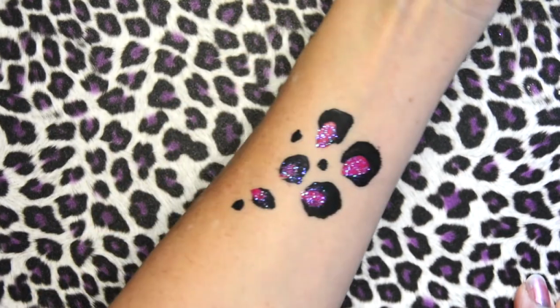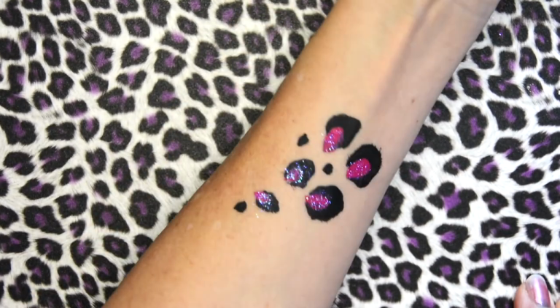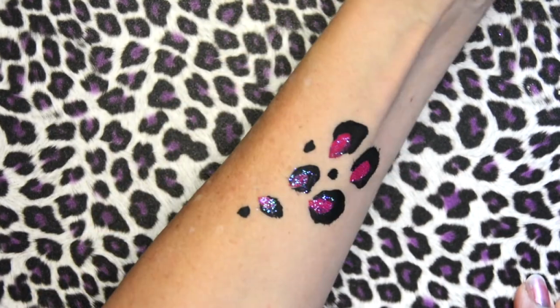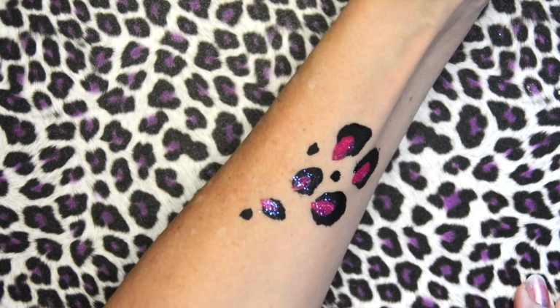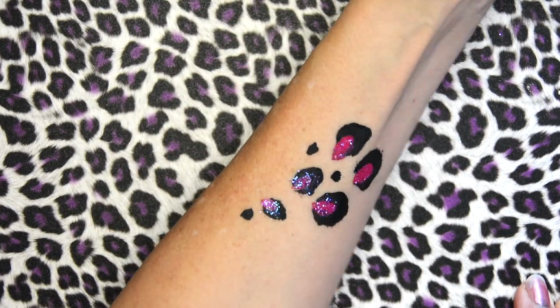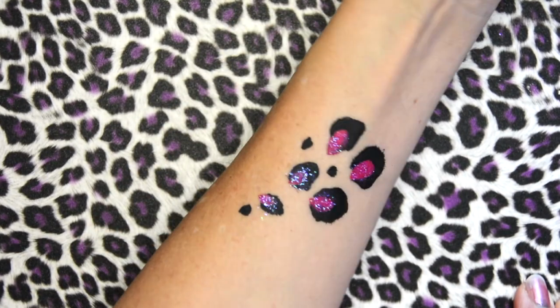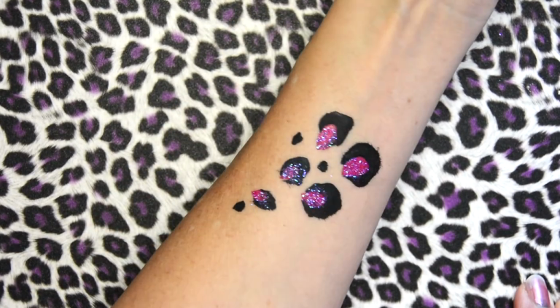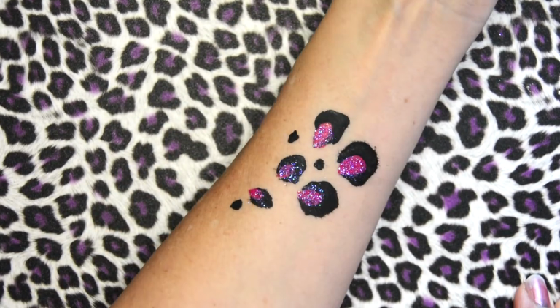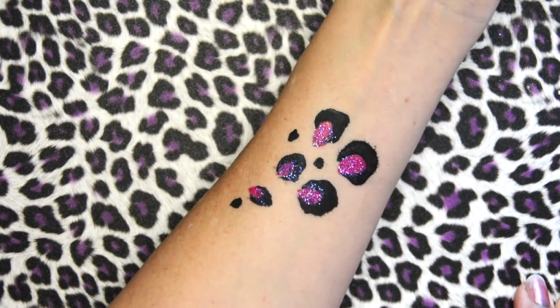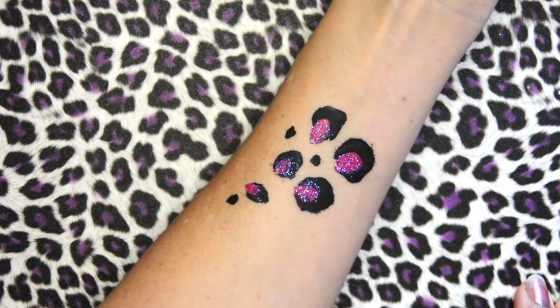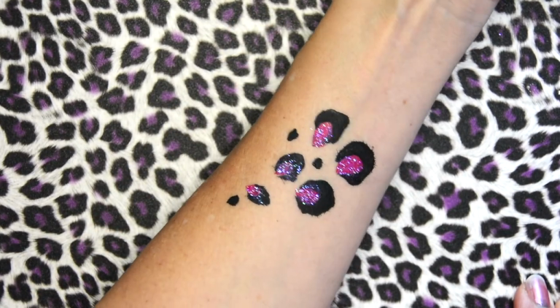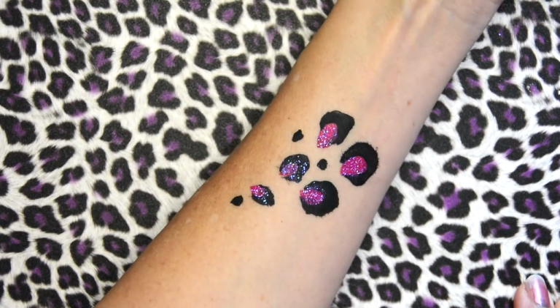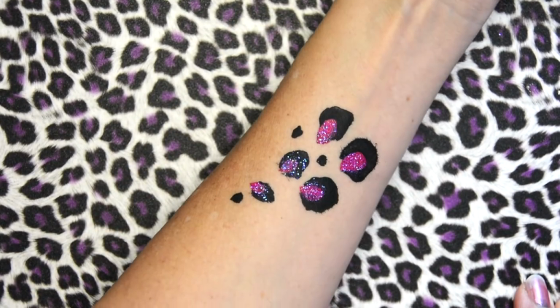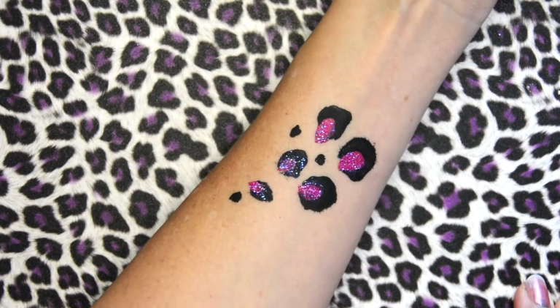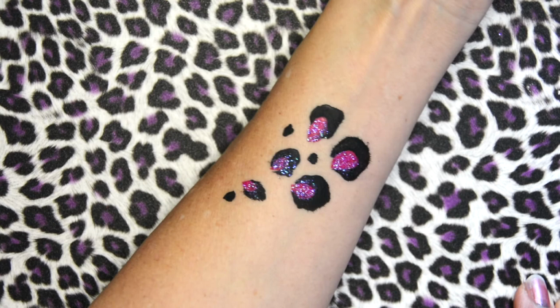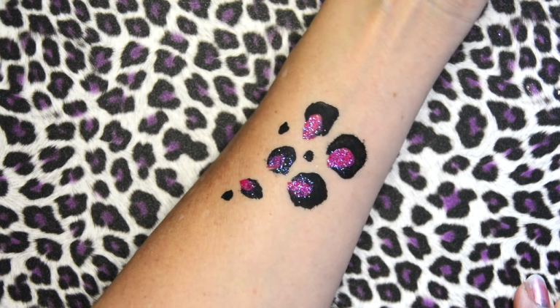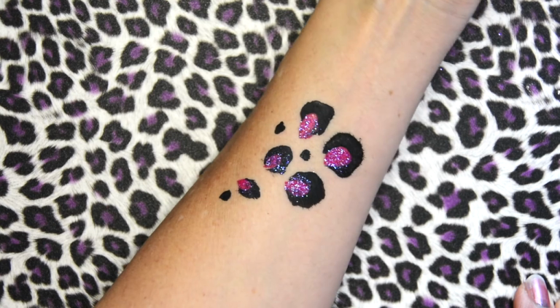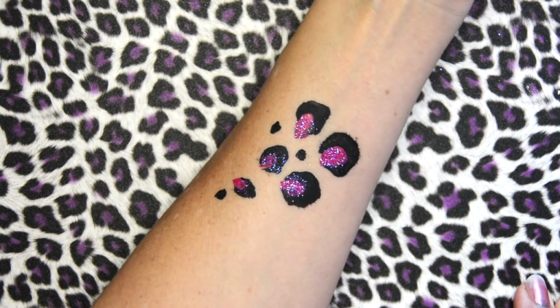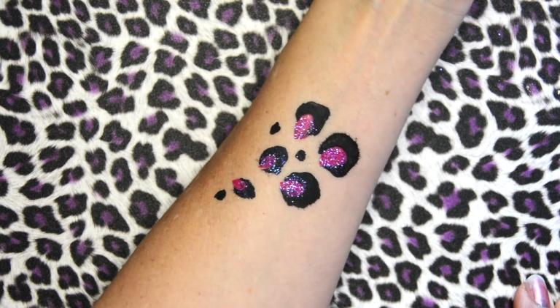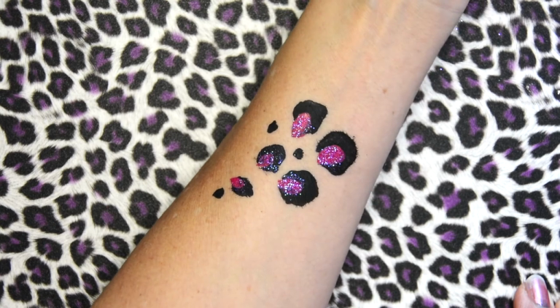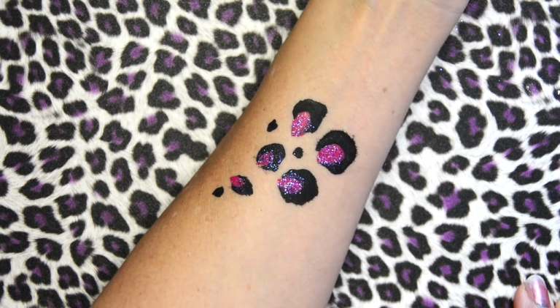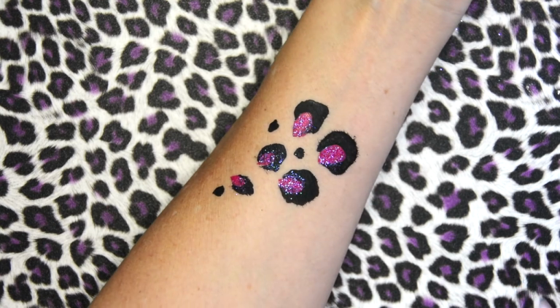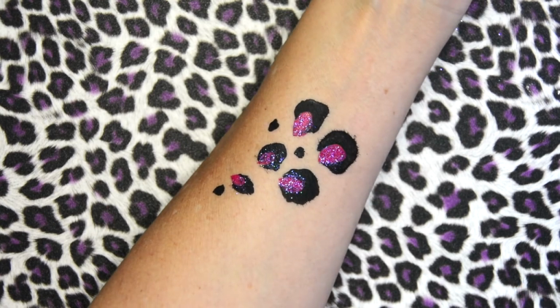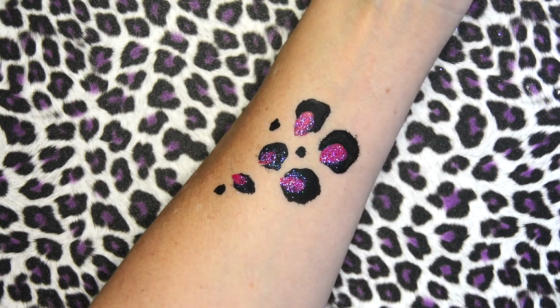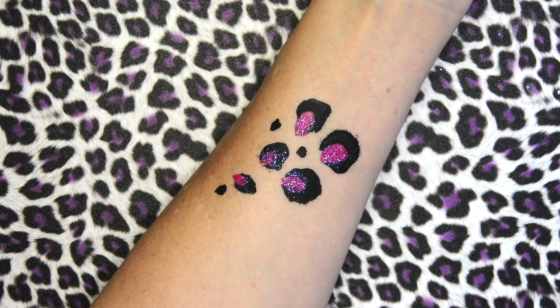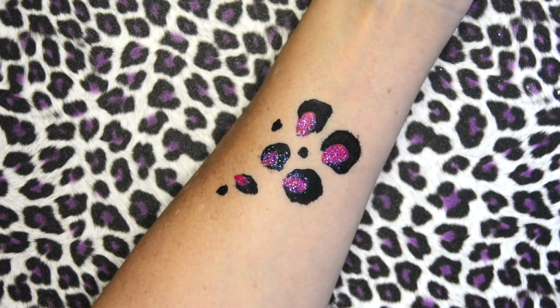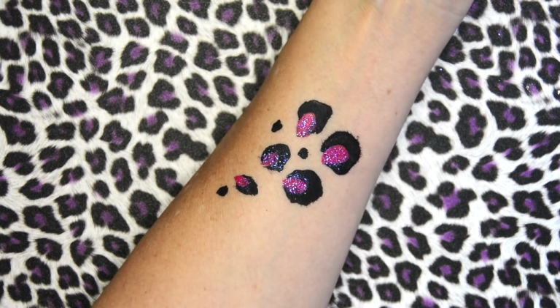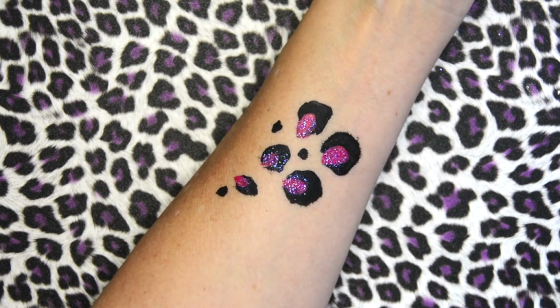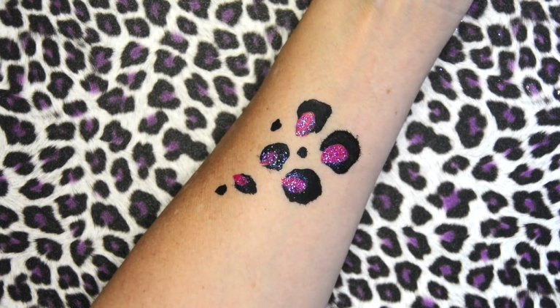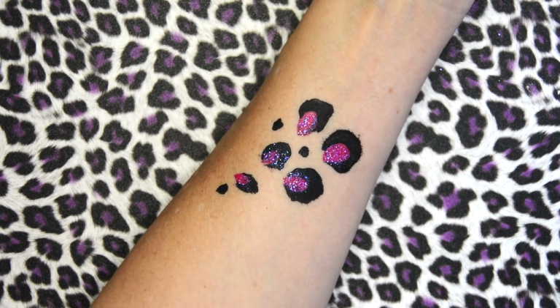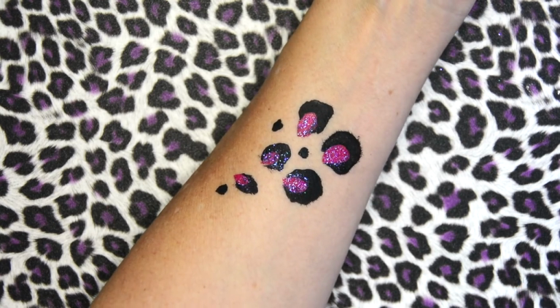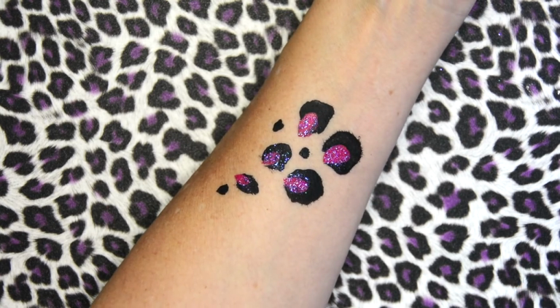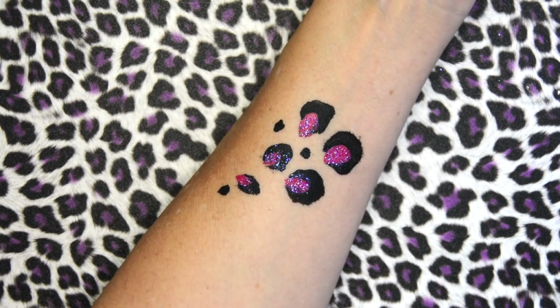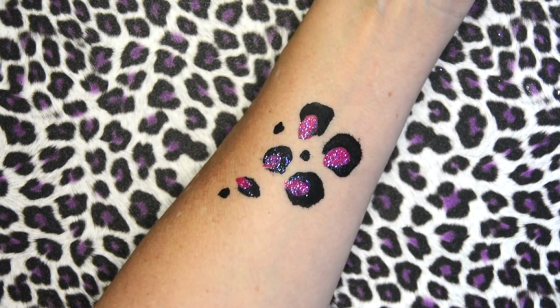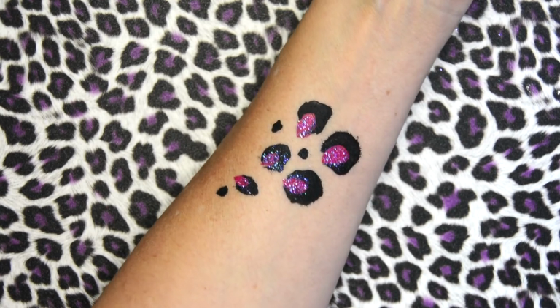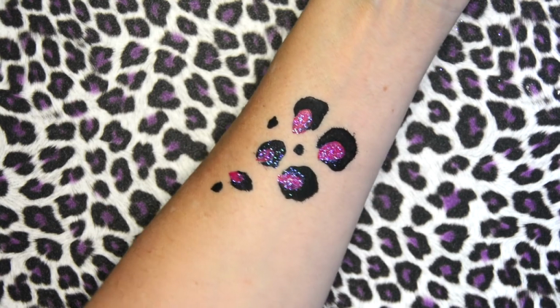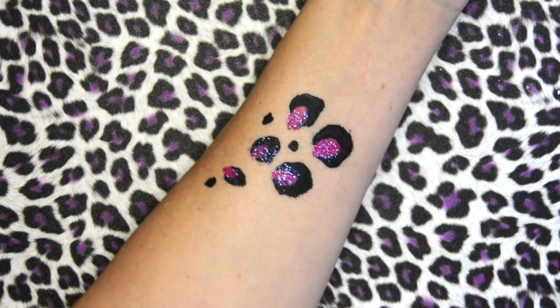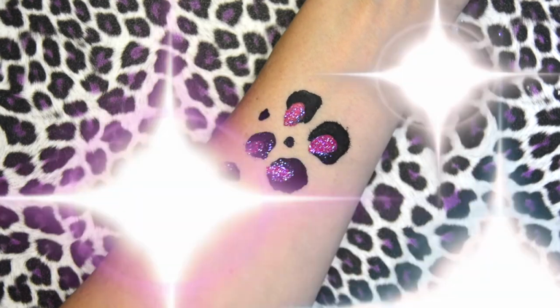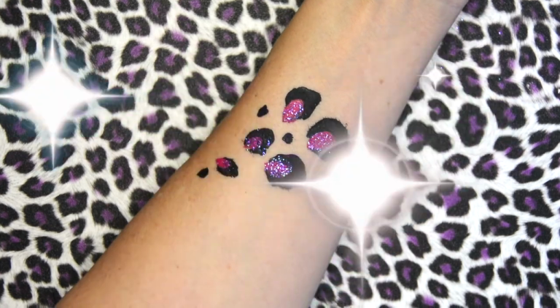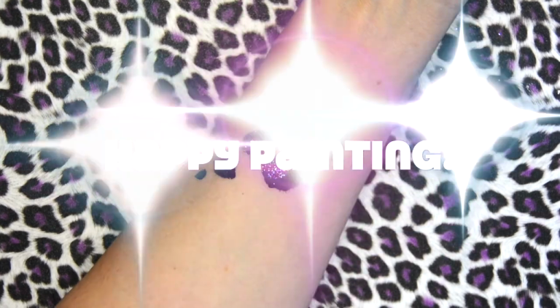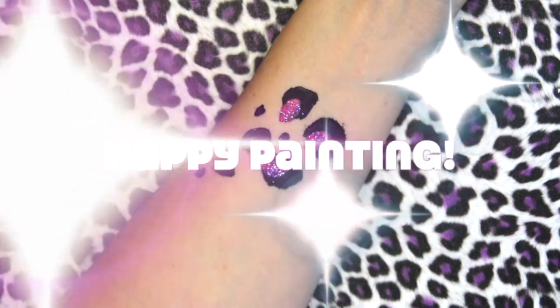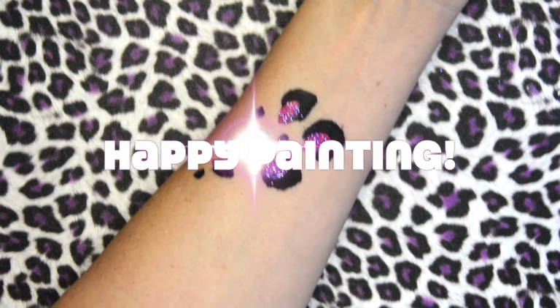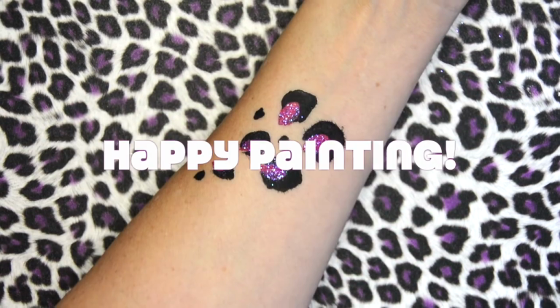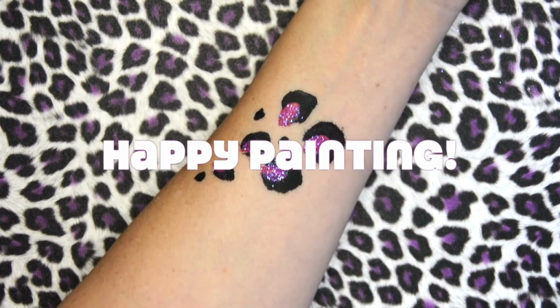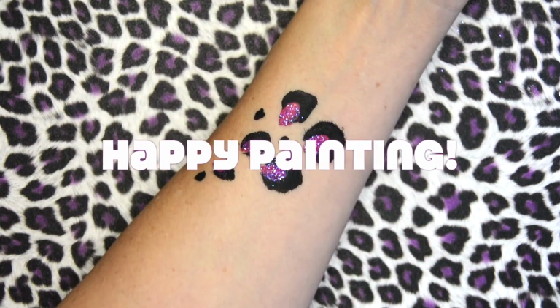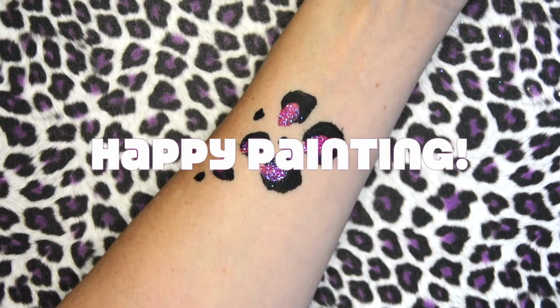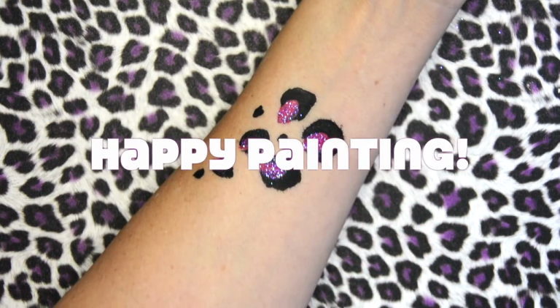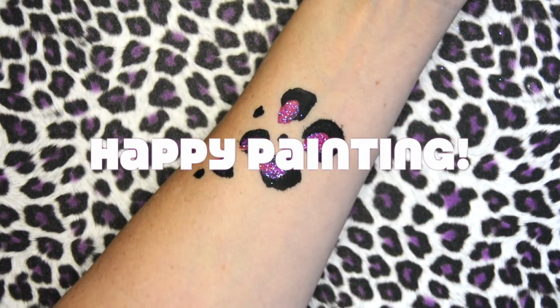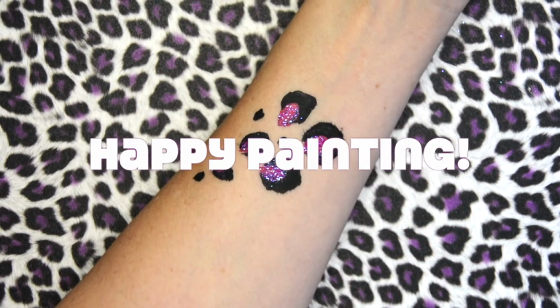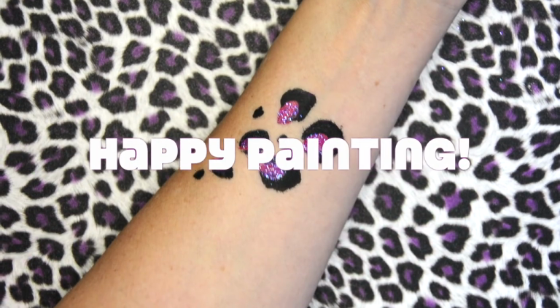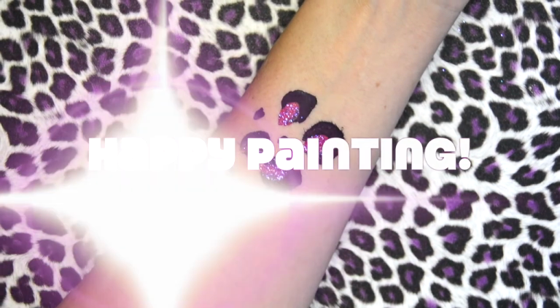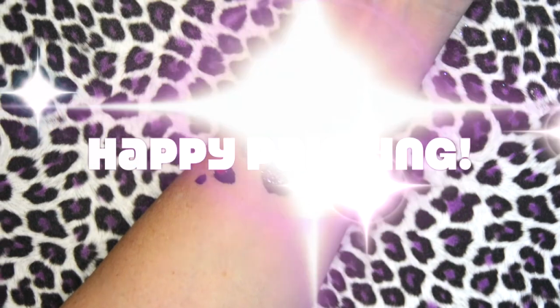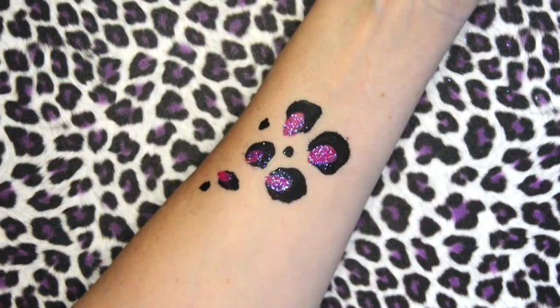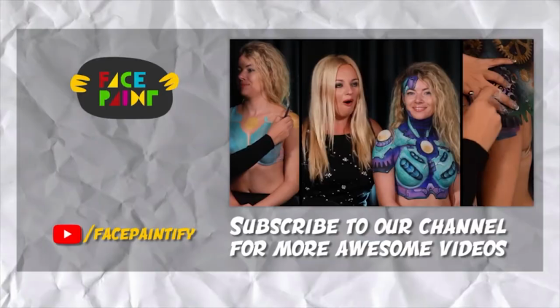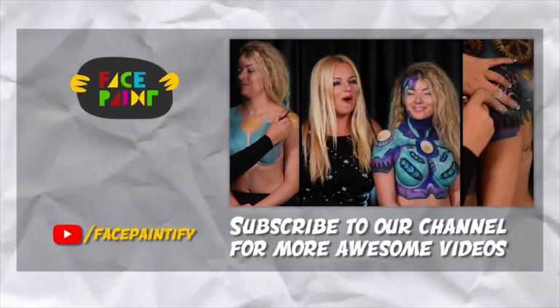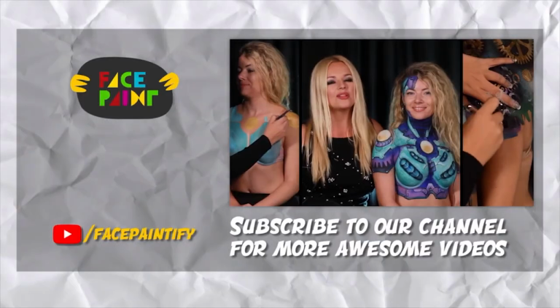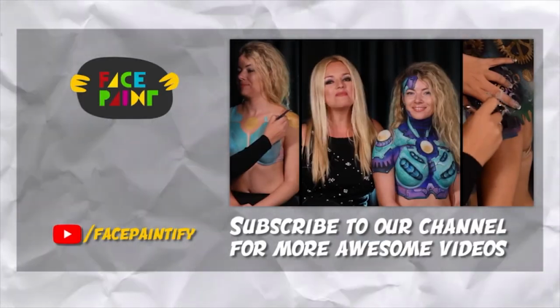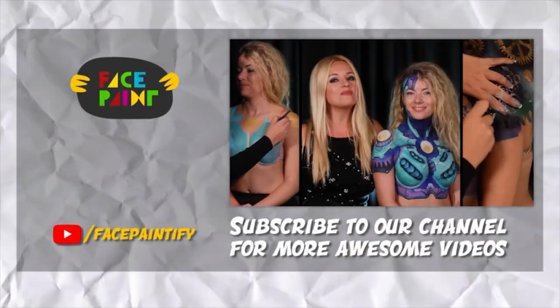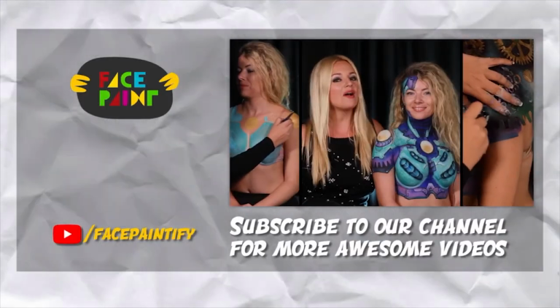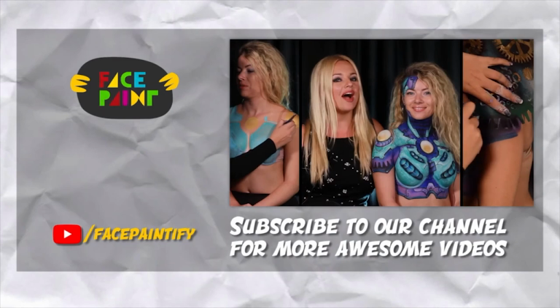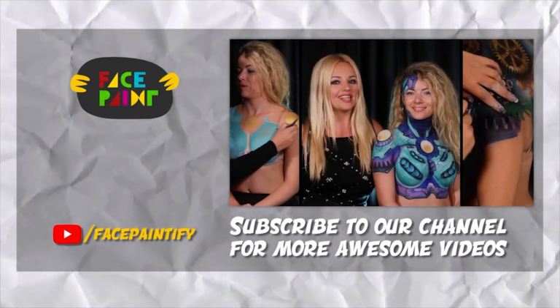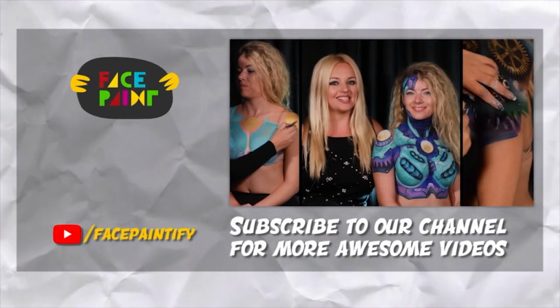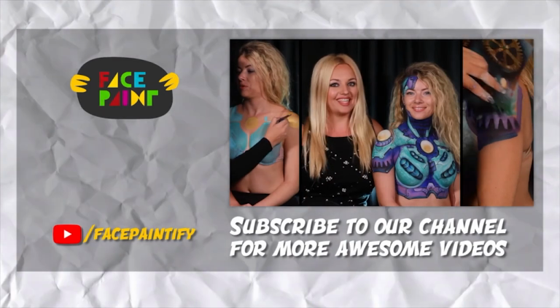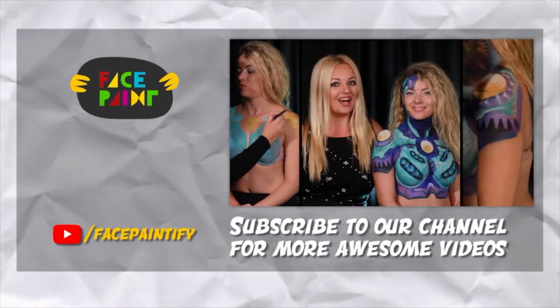This way is the way I tend to do it, but you can do it either way. And you get some really fun dots.